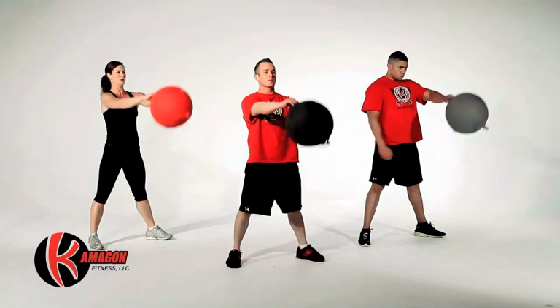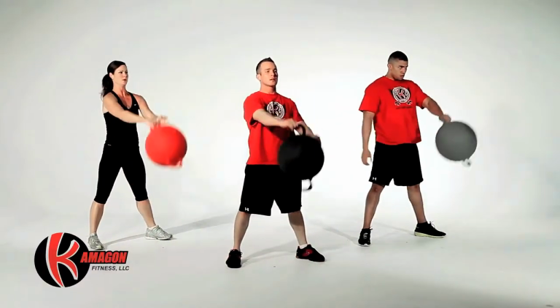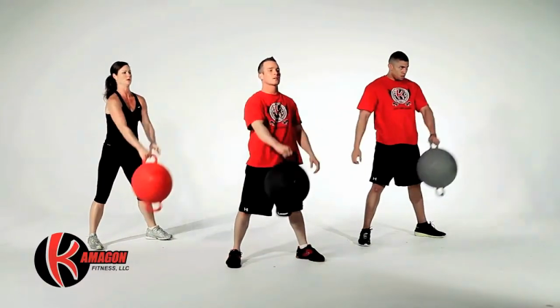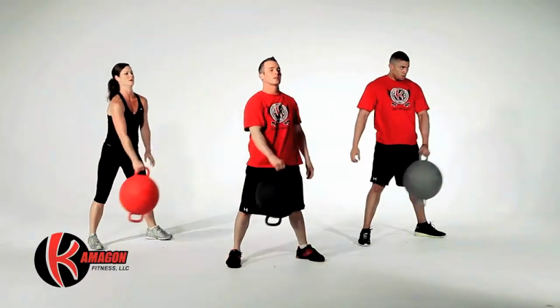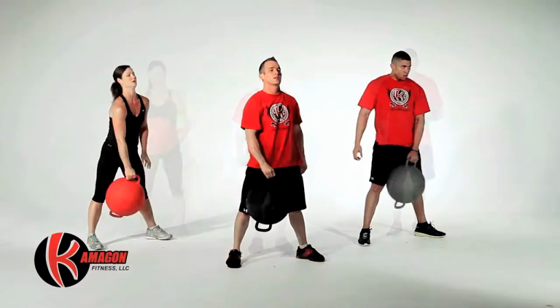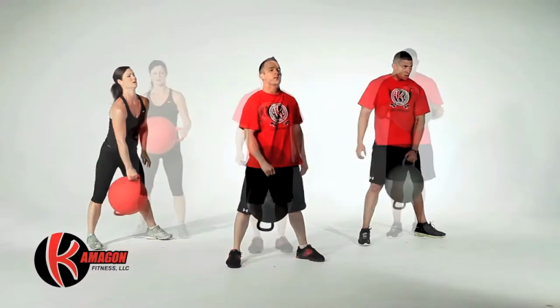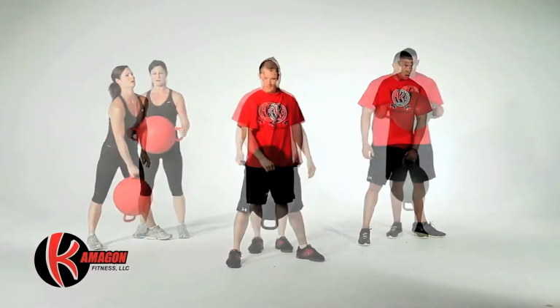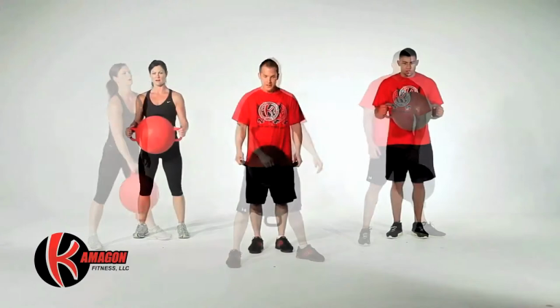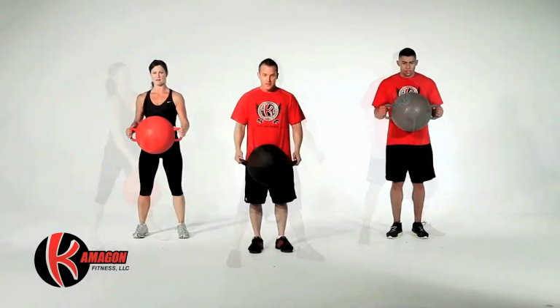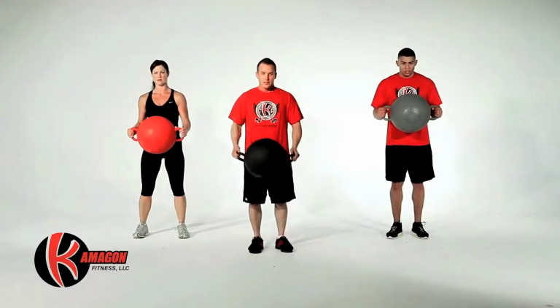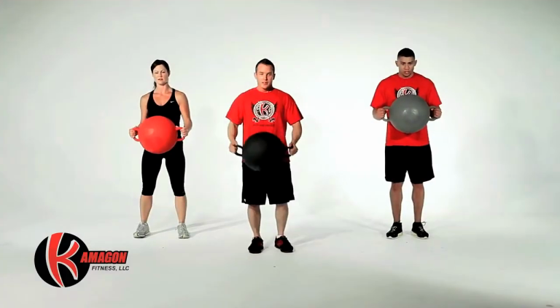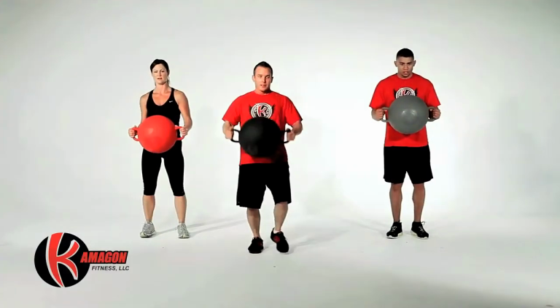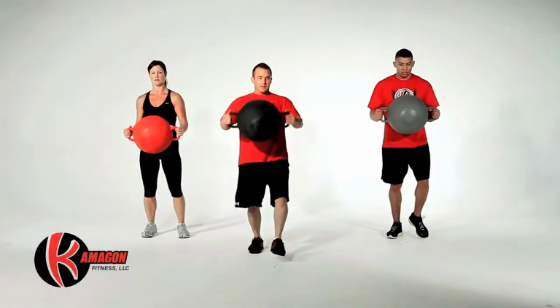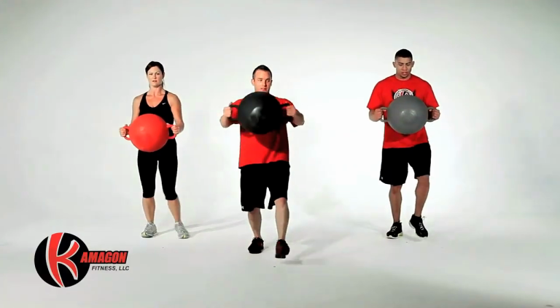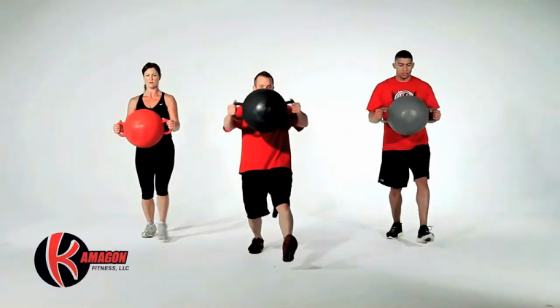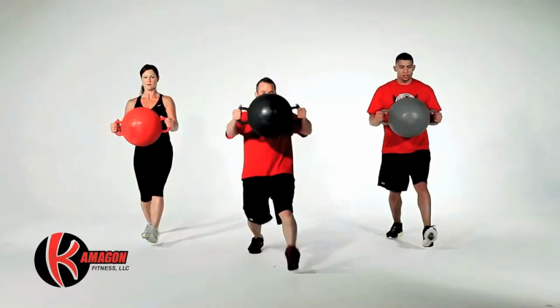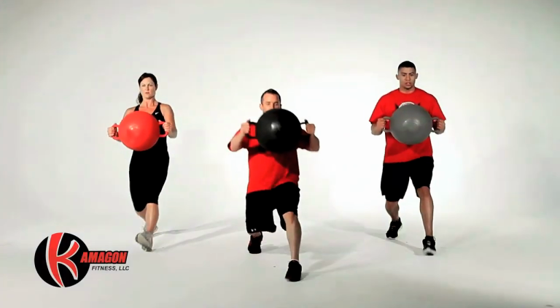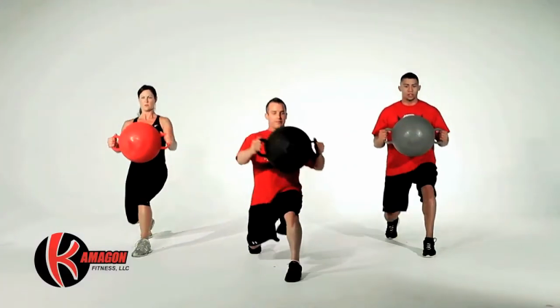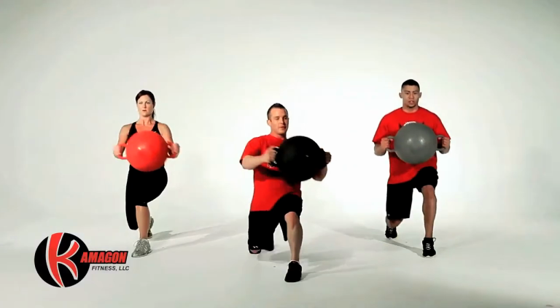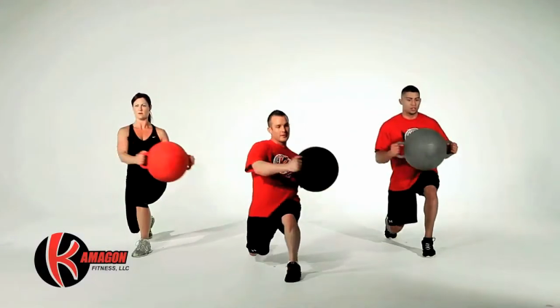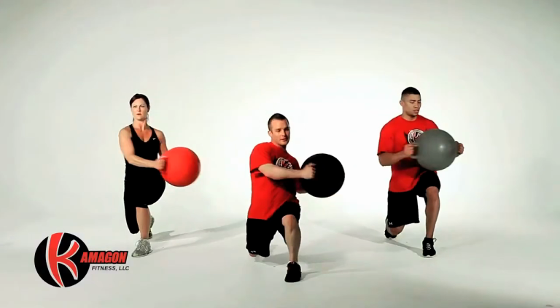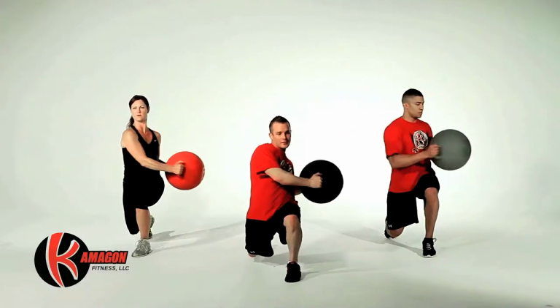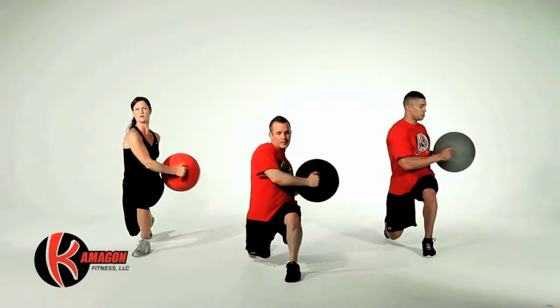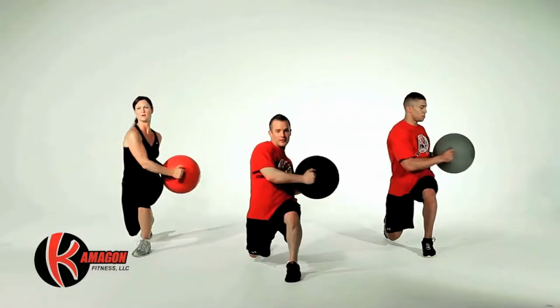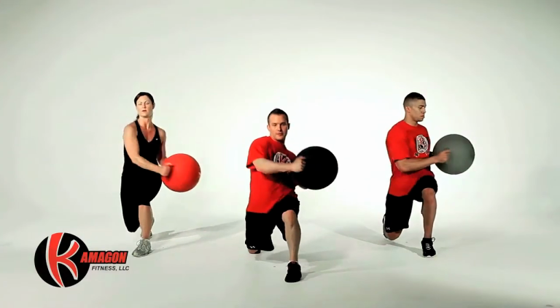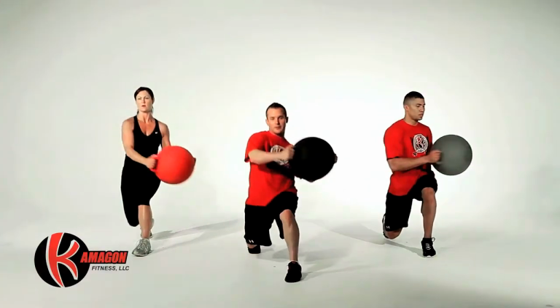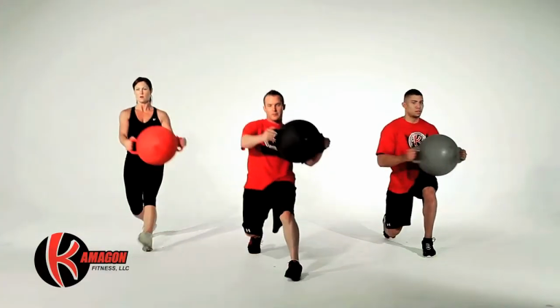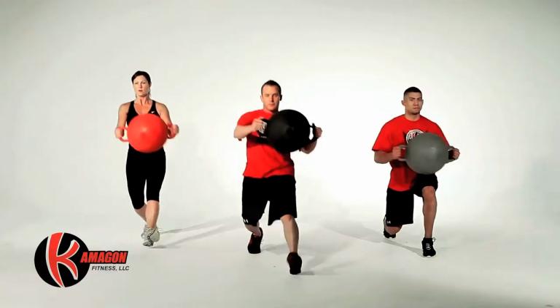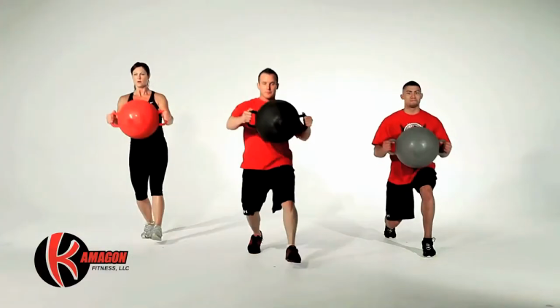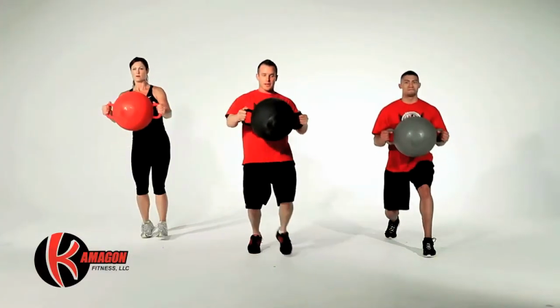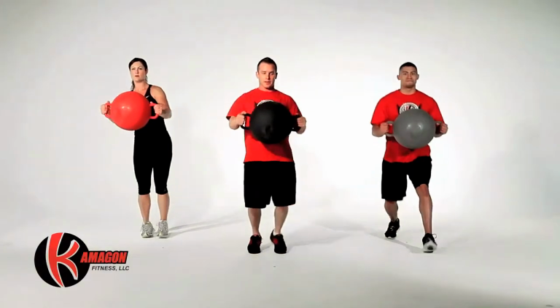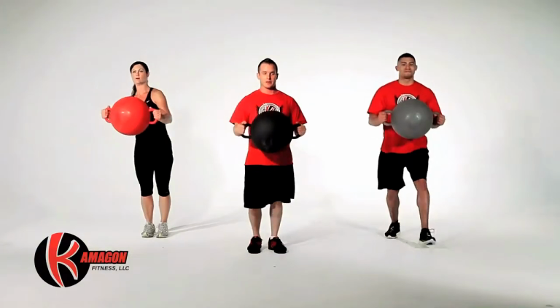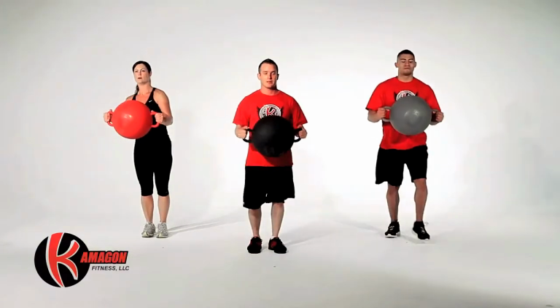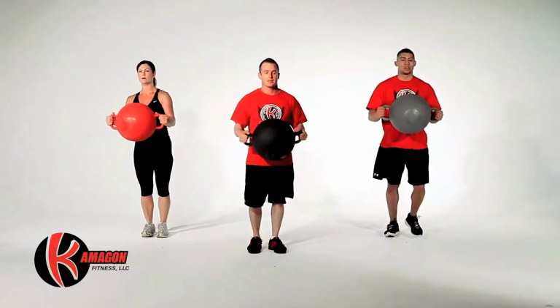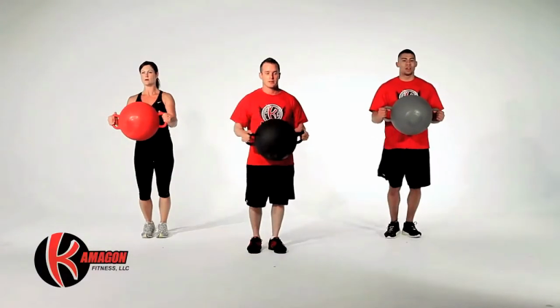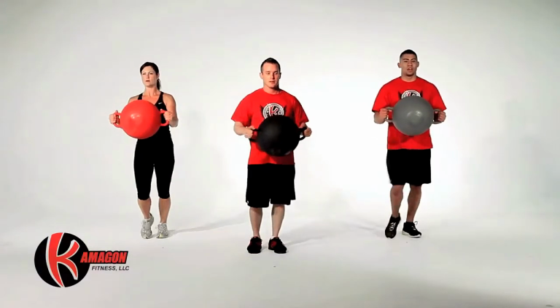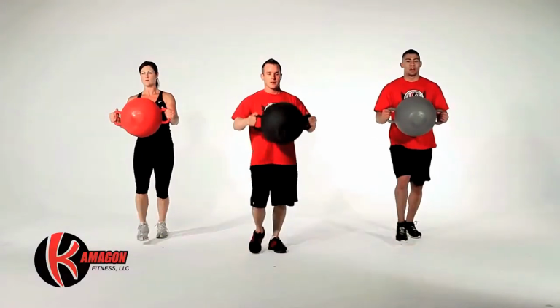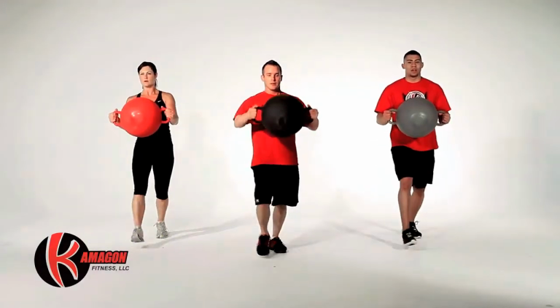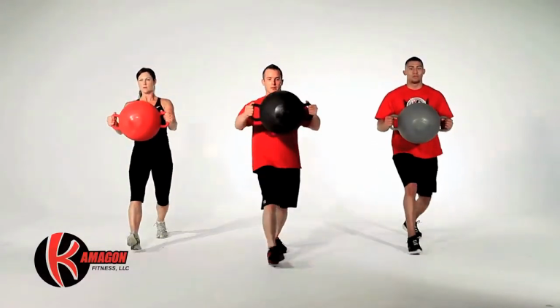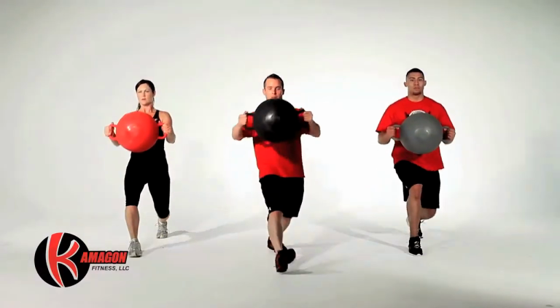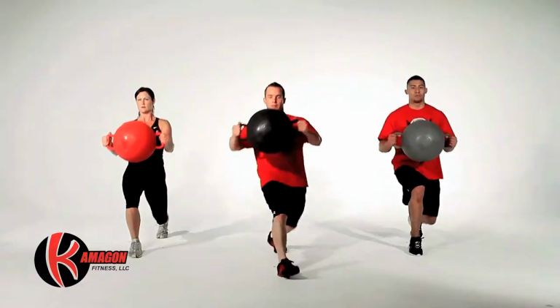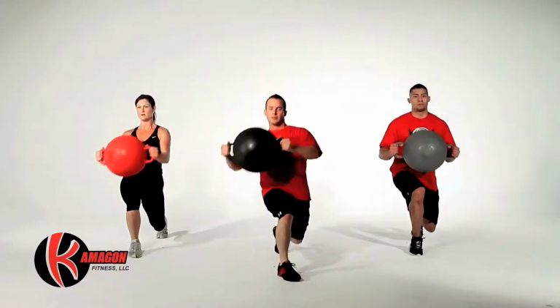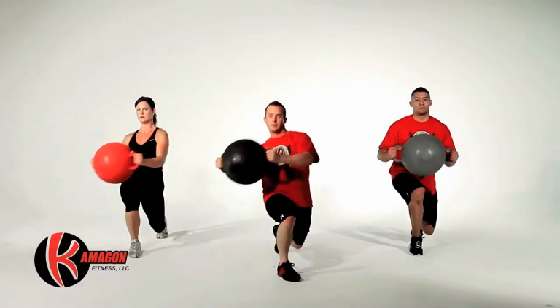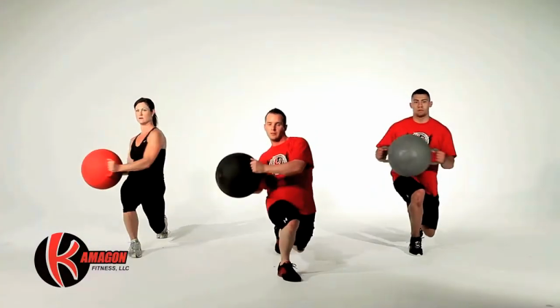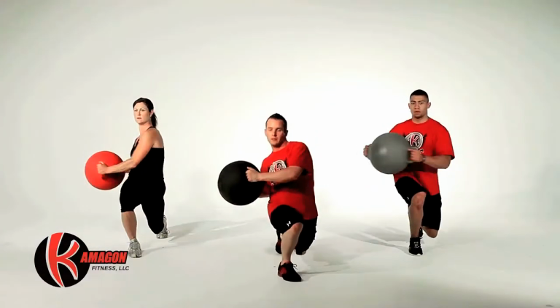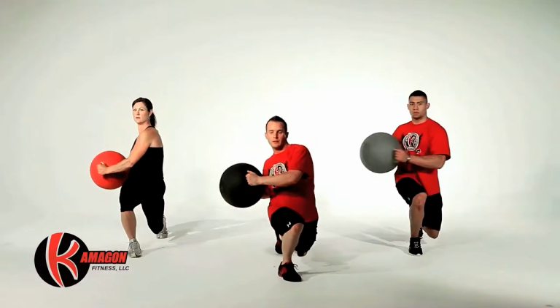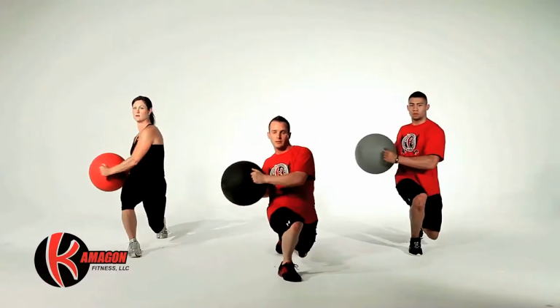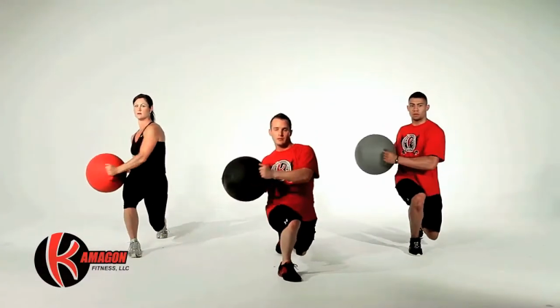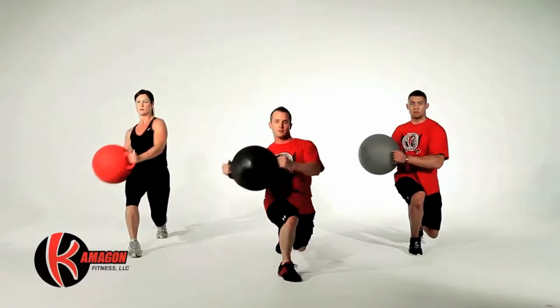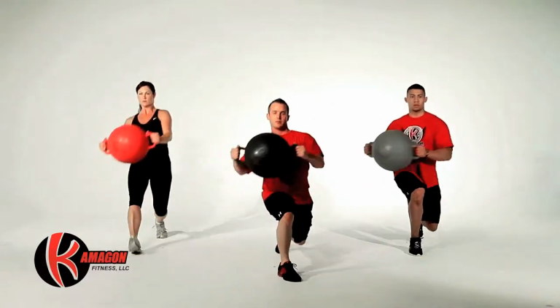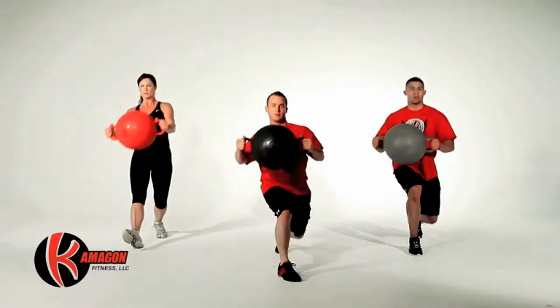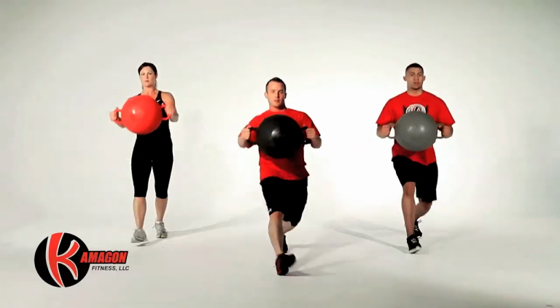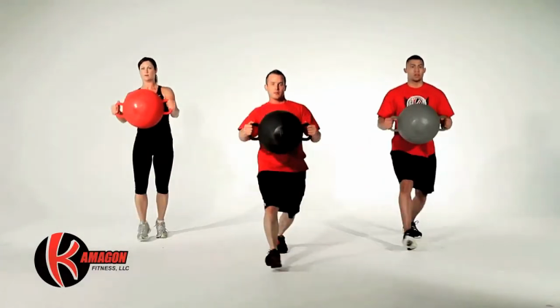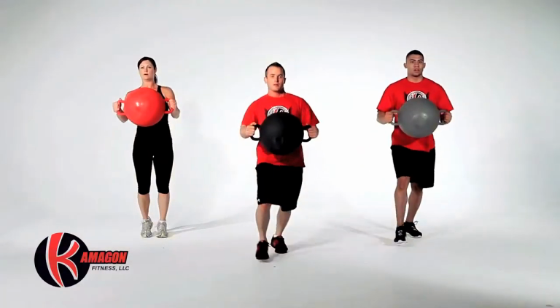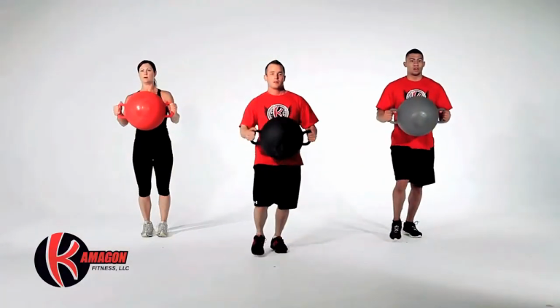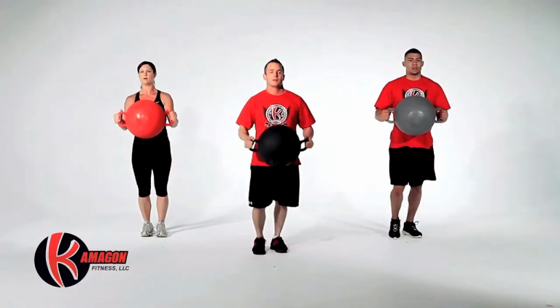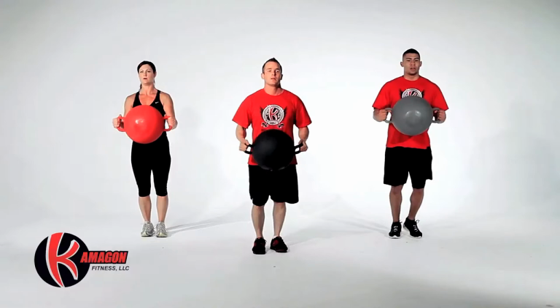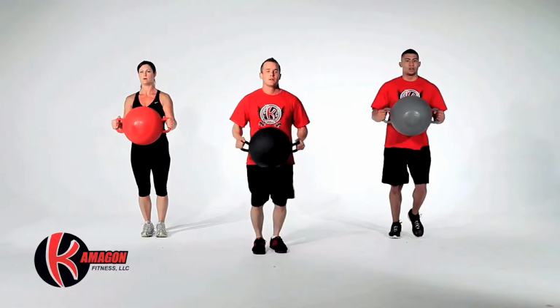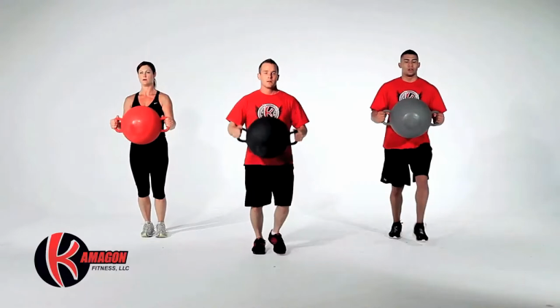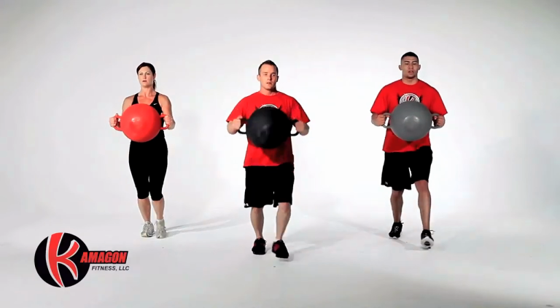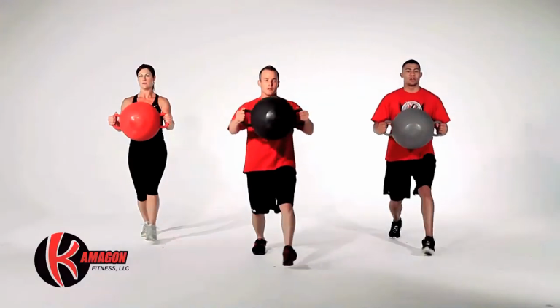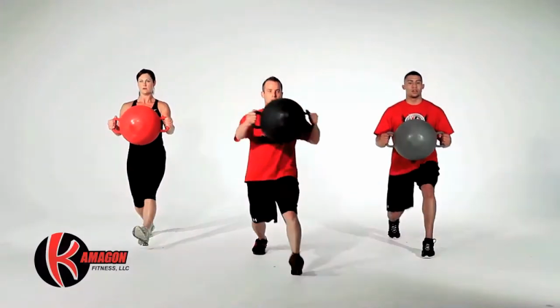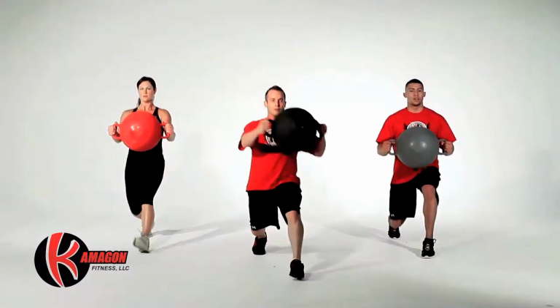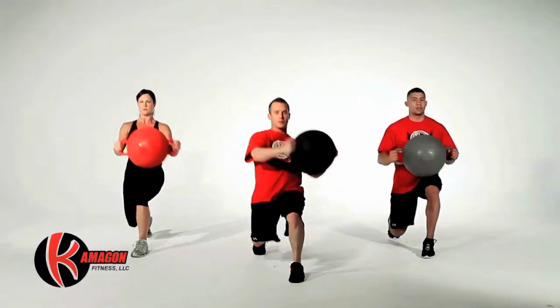The next exercise will be a lunge with a trunk rotation. Perform 10 reps on each leg.